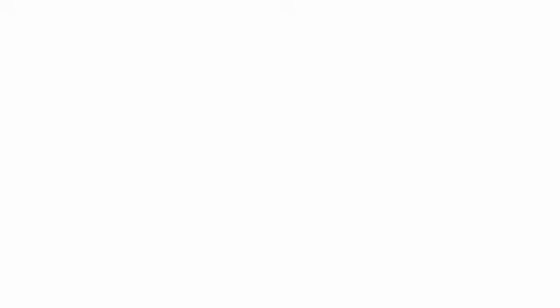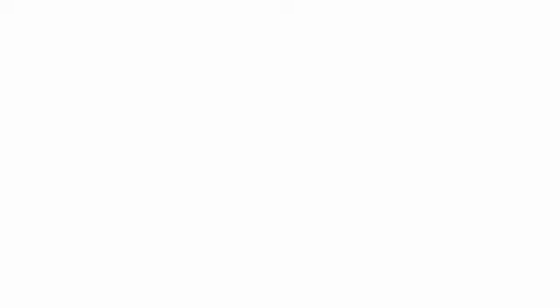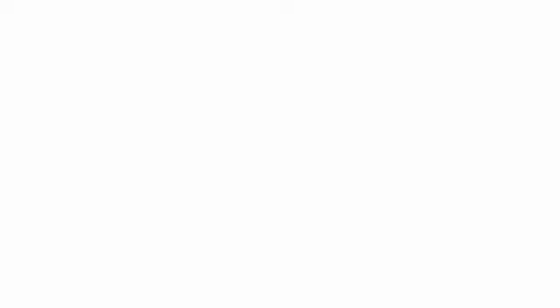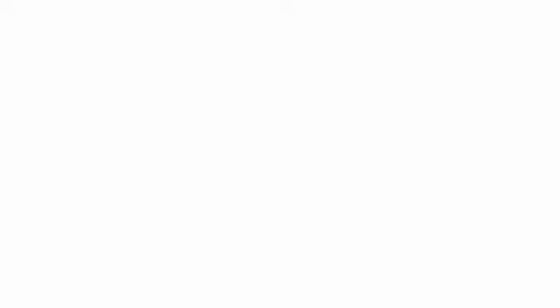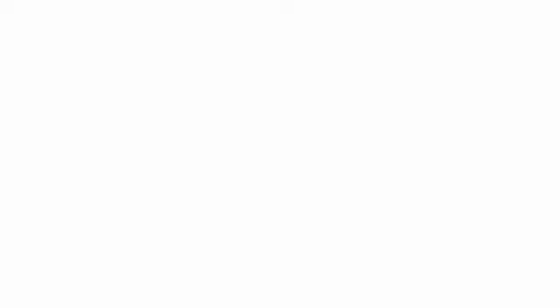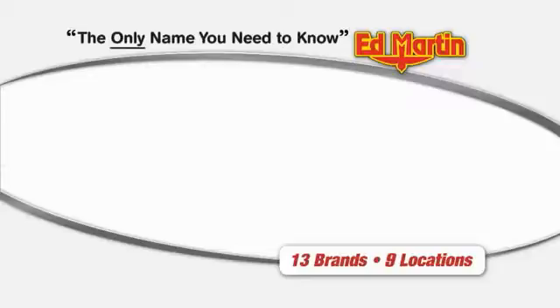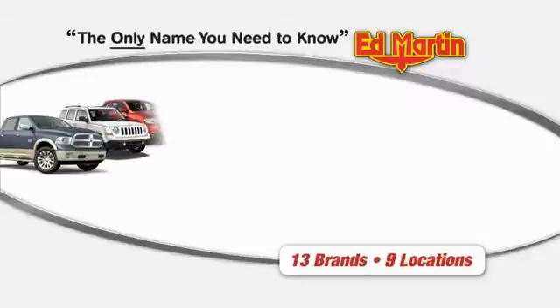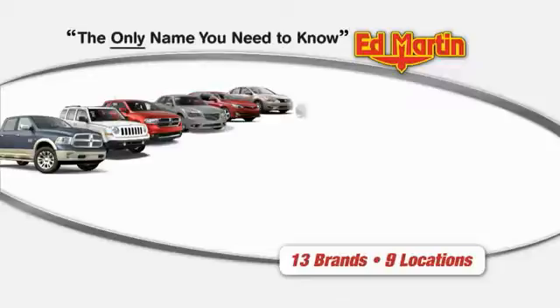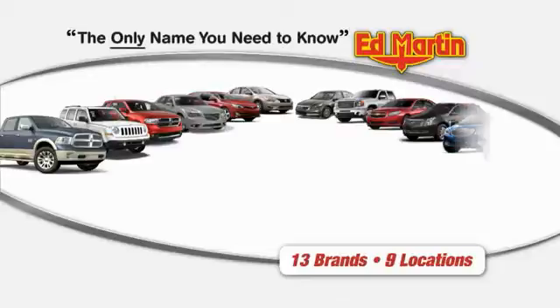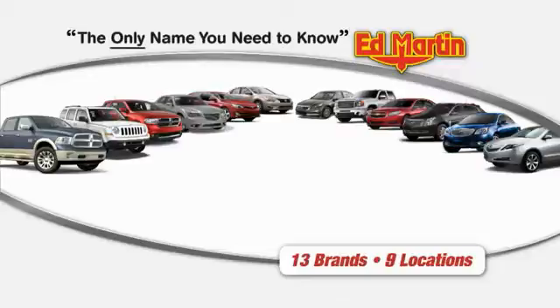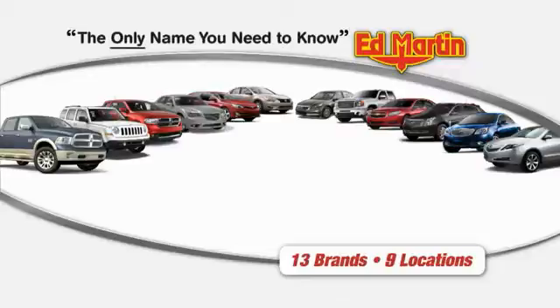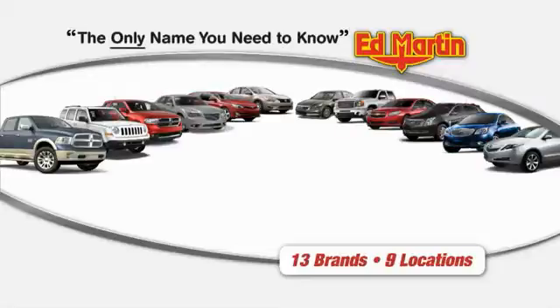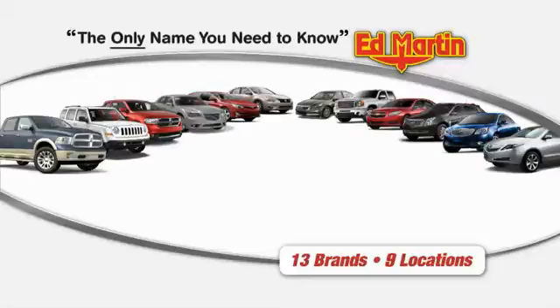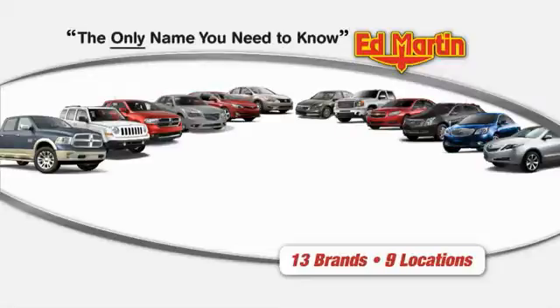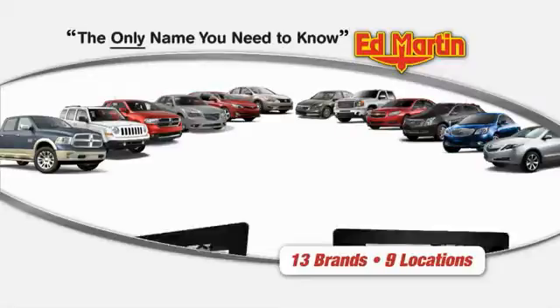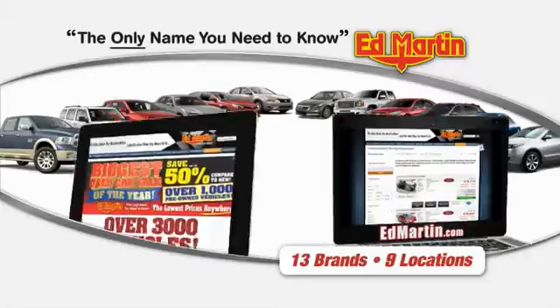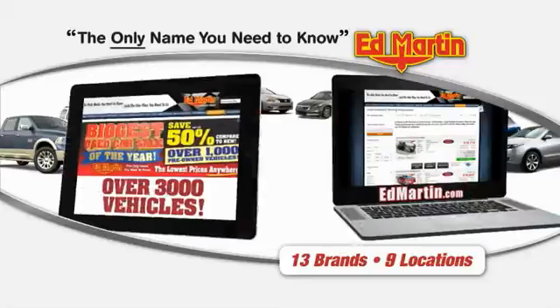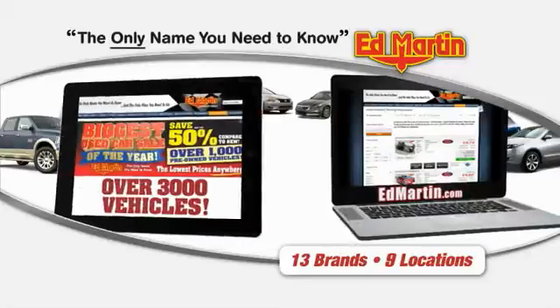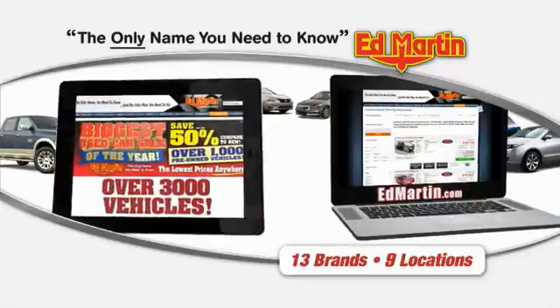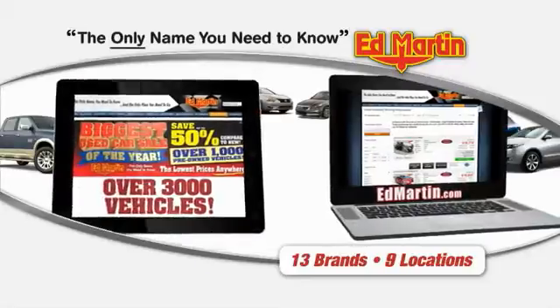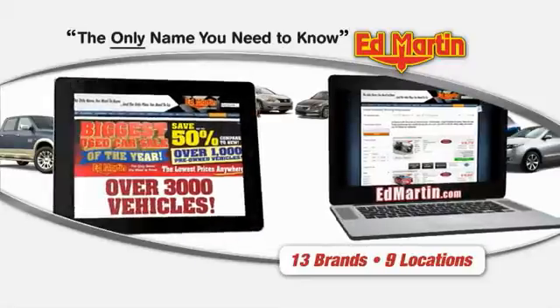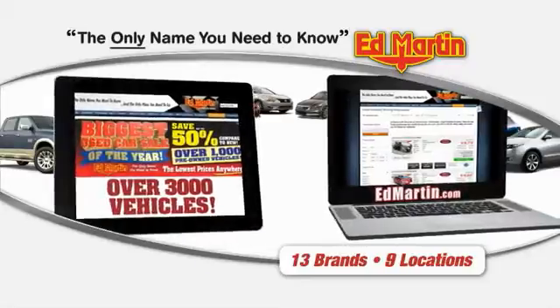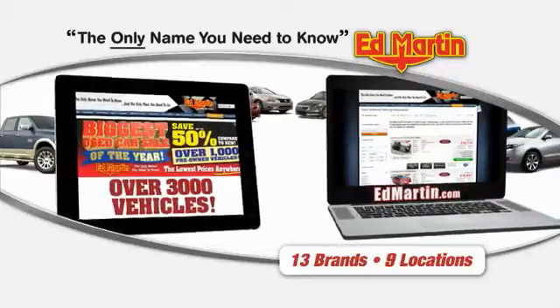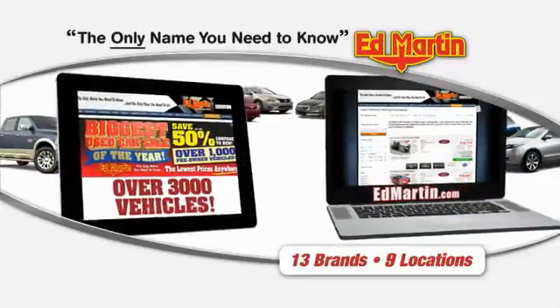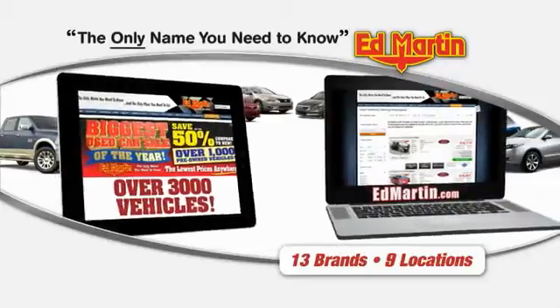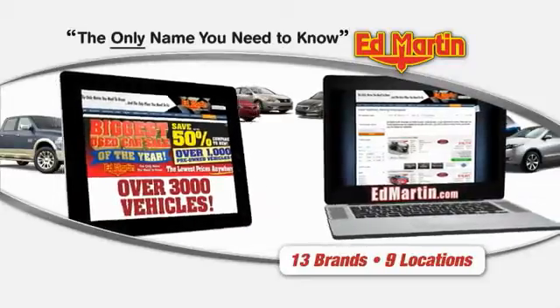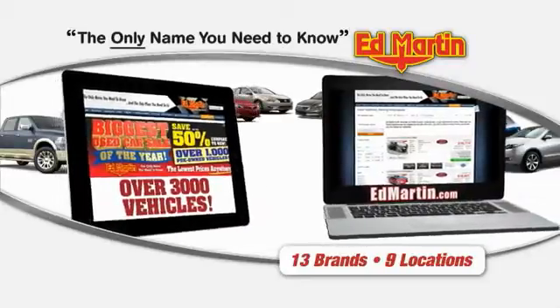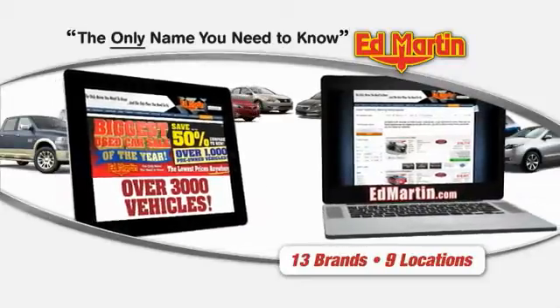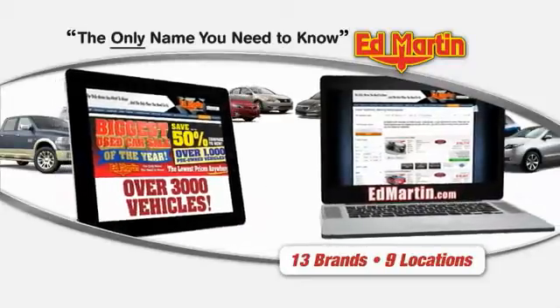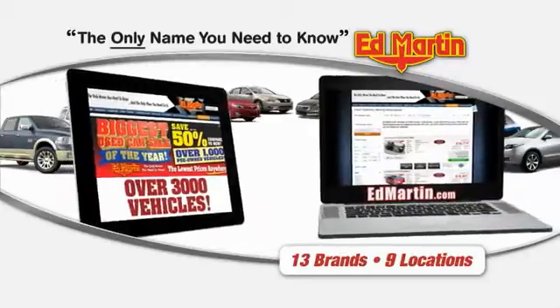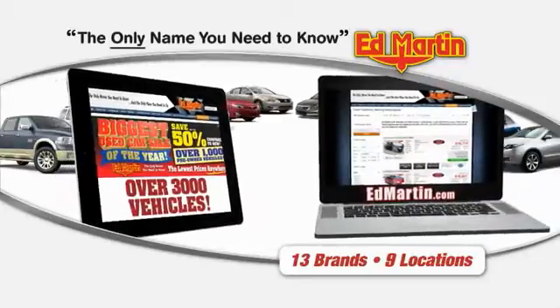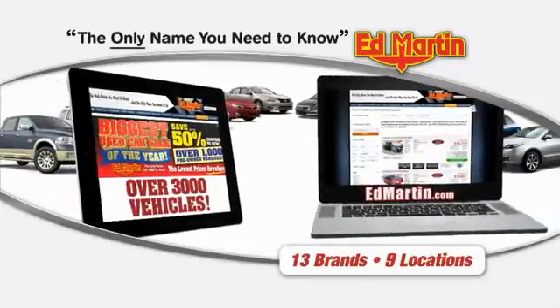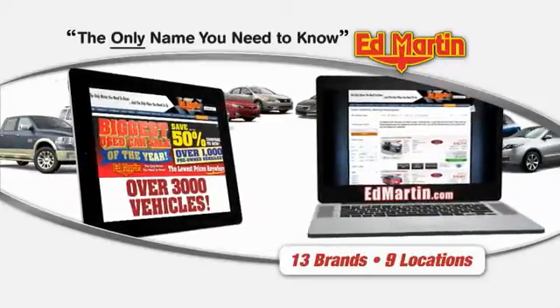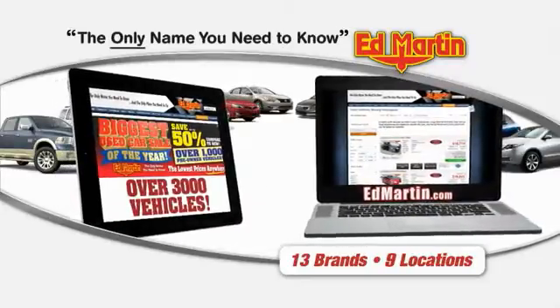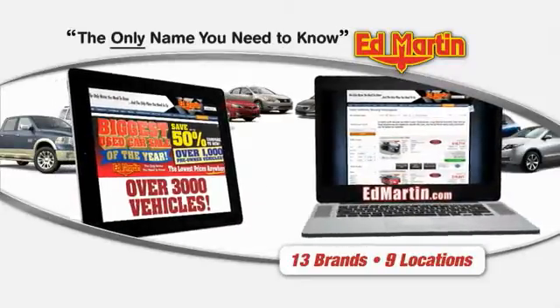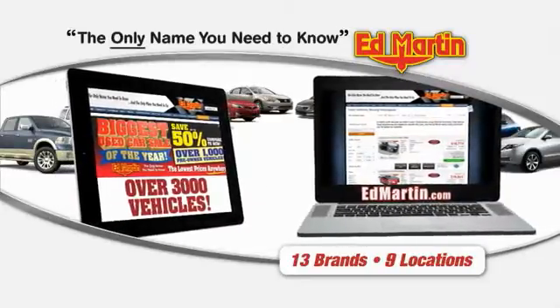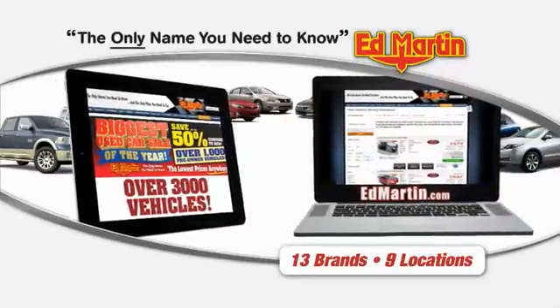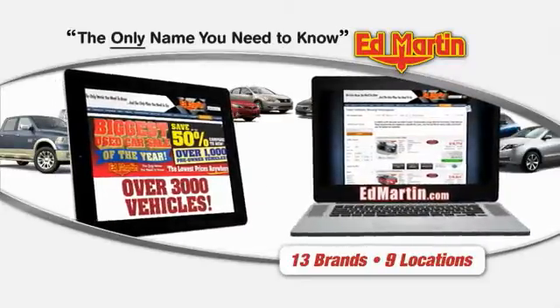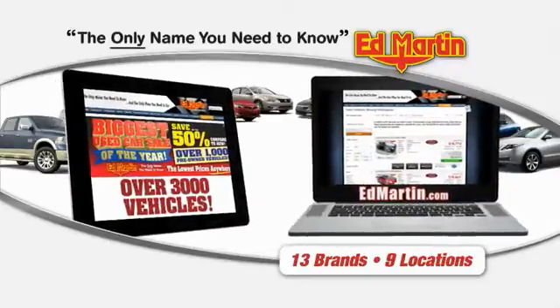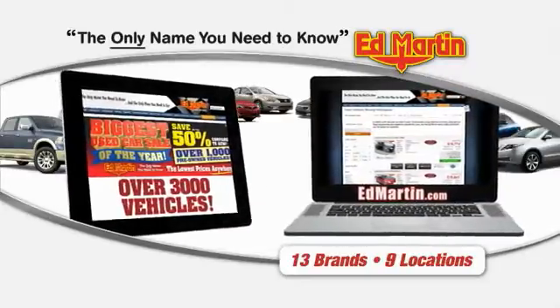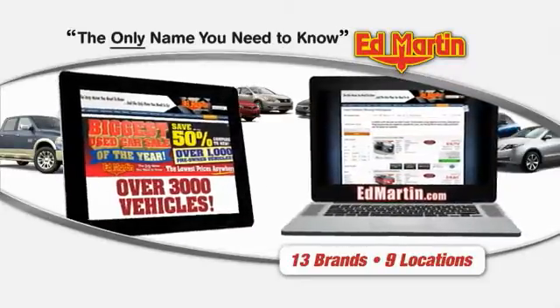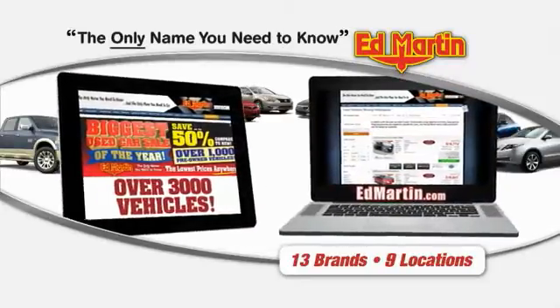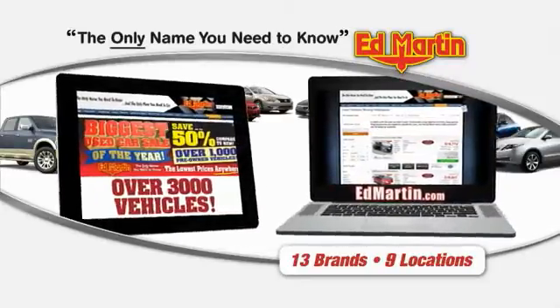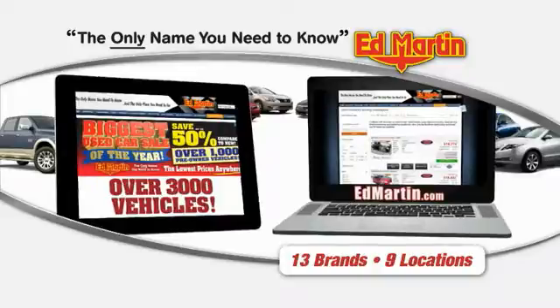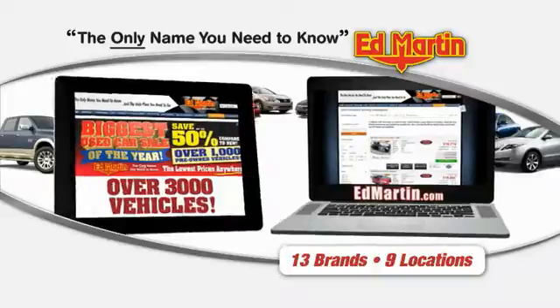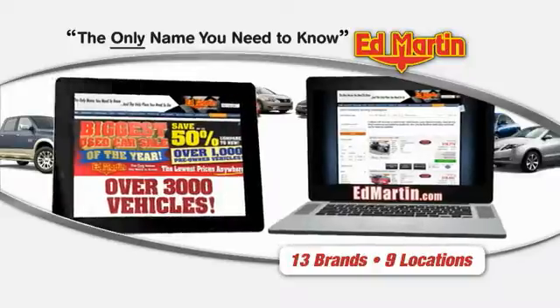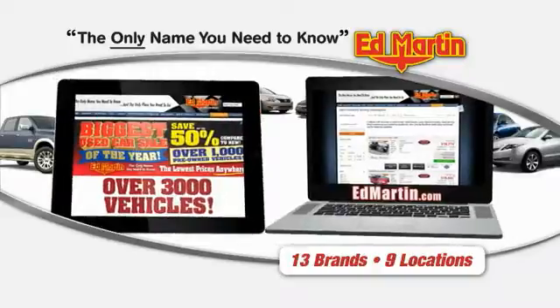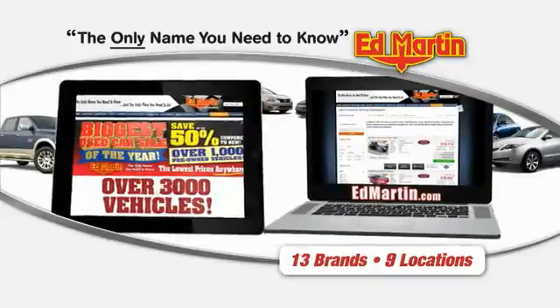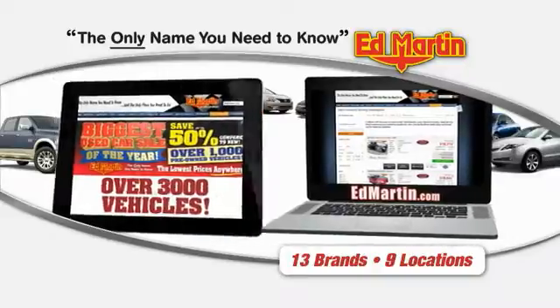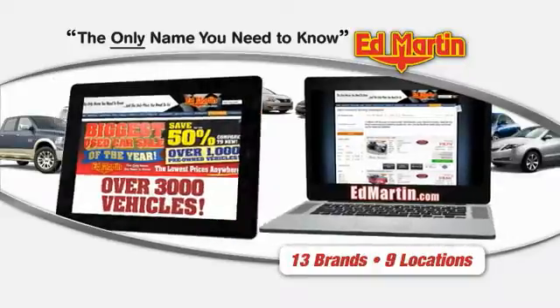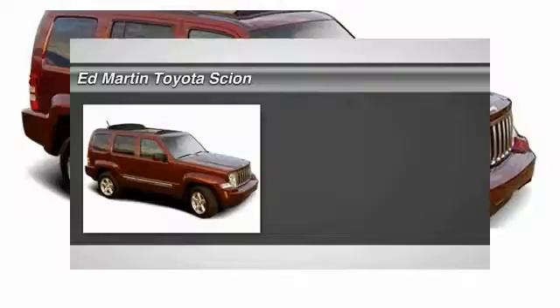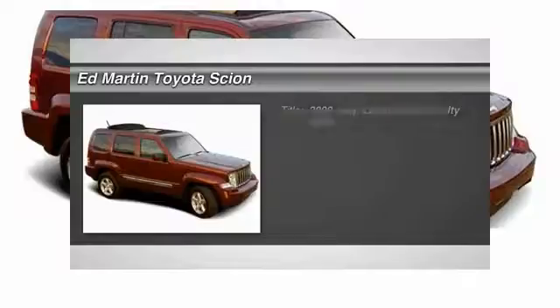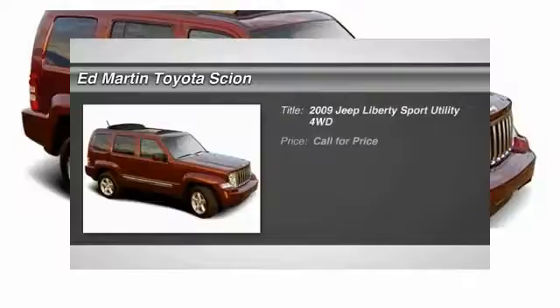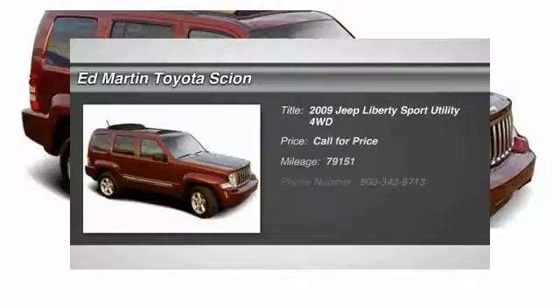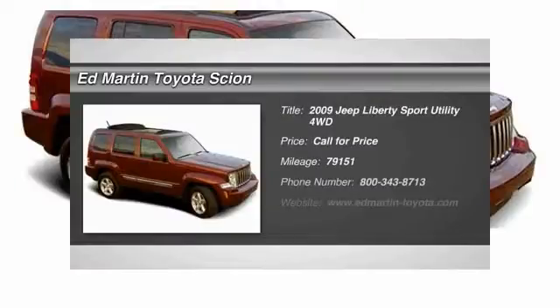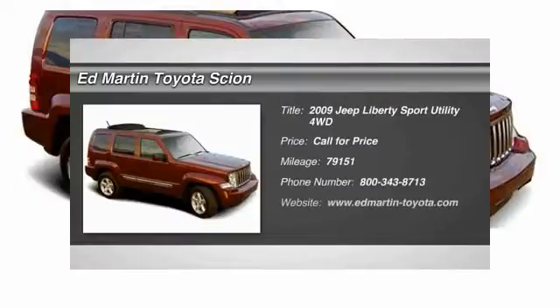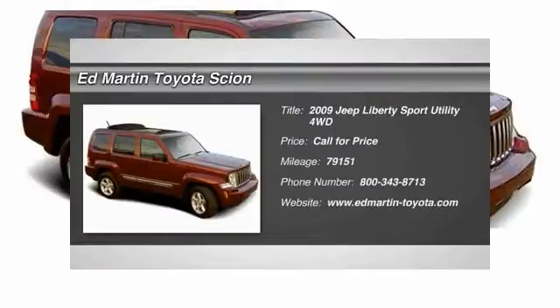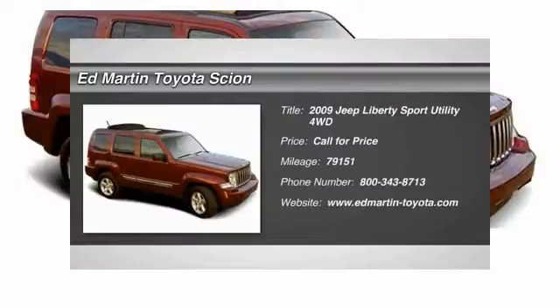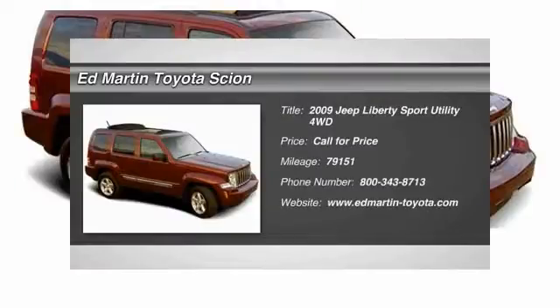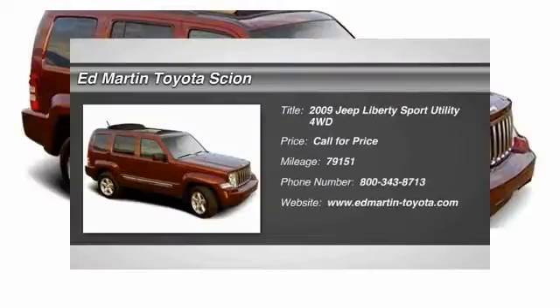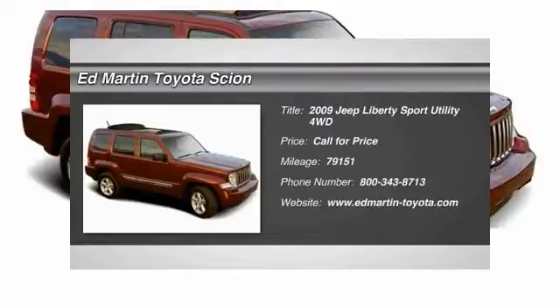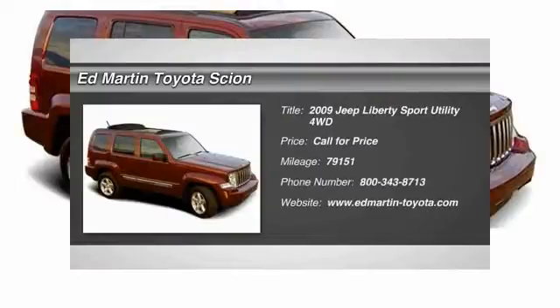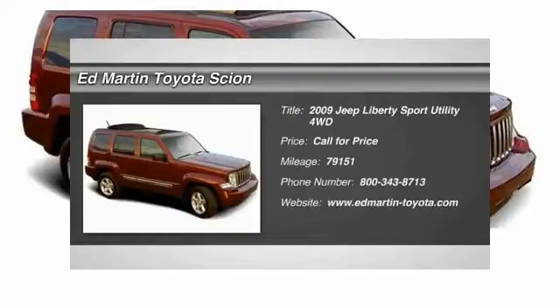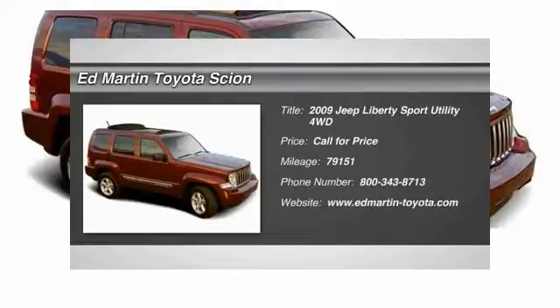Thank you for clicking our video. You can also shop over 3,000 more cars and trucks online at EdMartin.com. The 2009 Liberty.